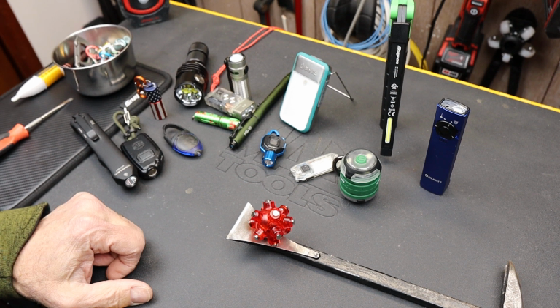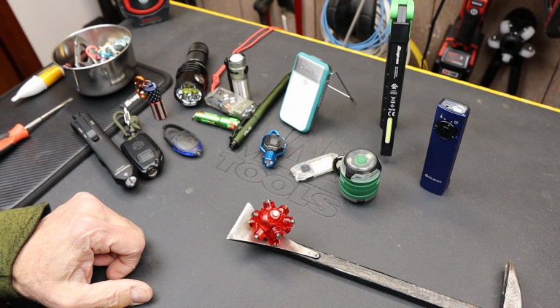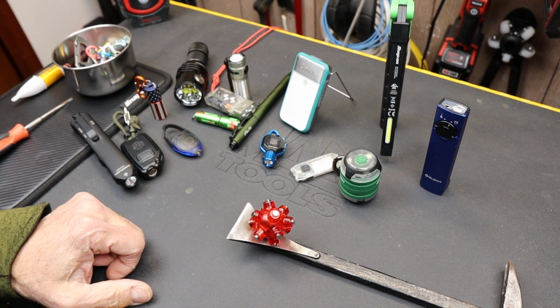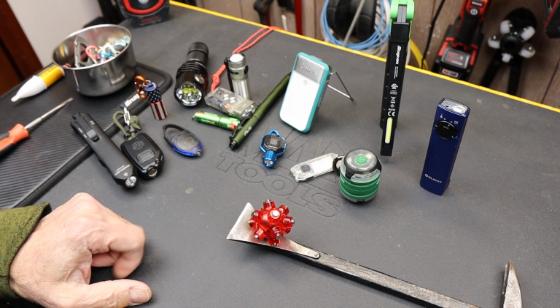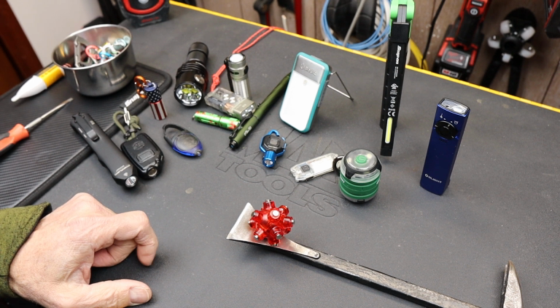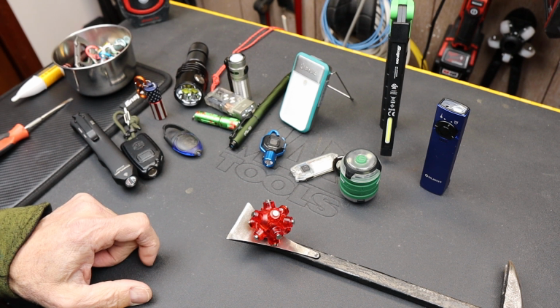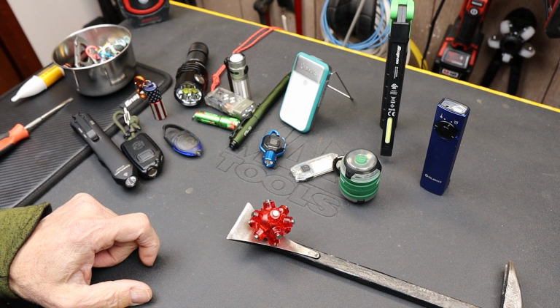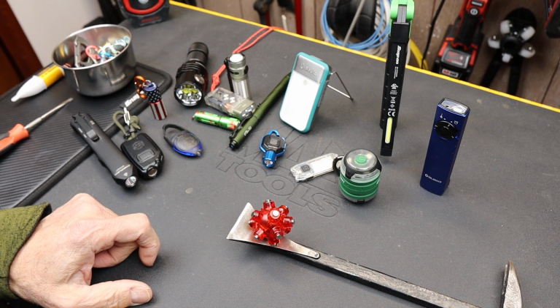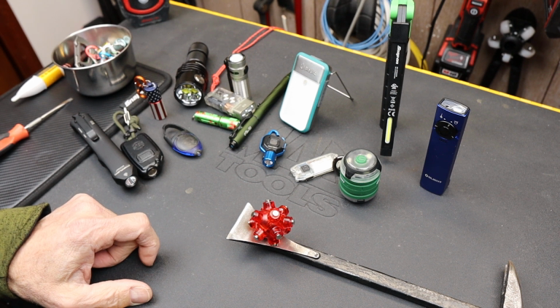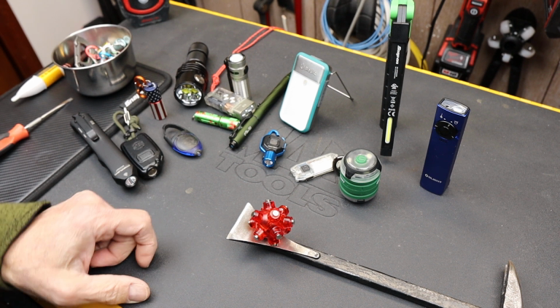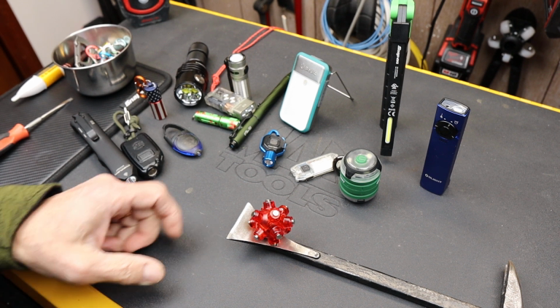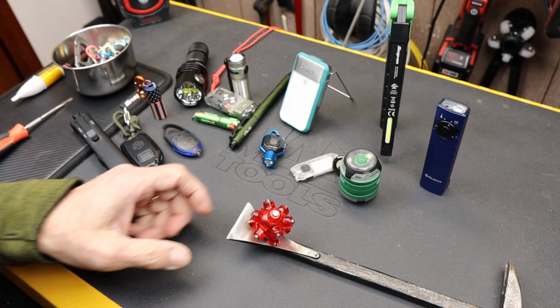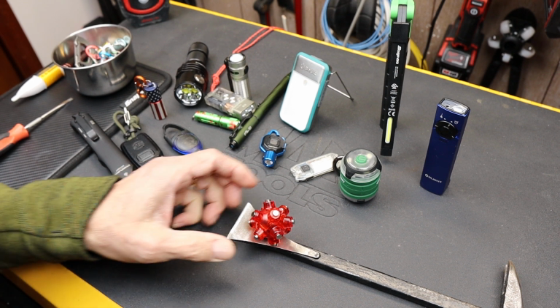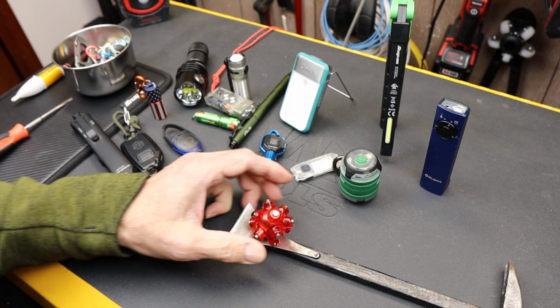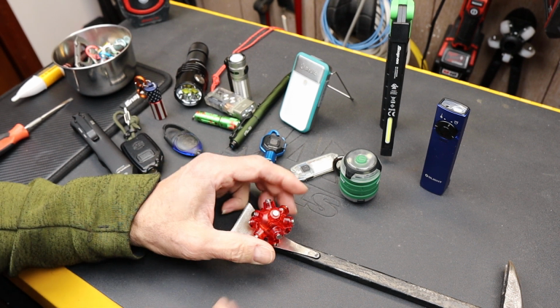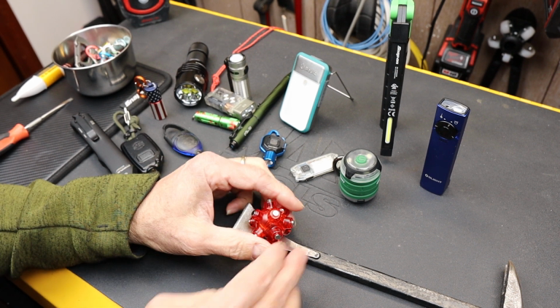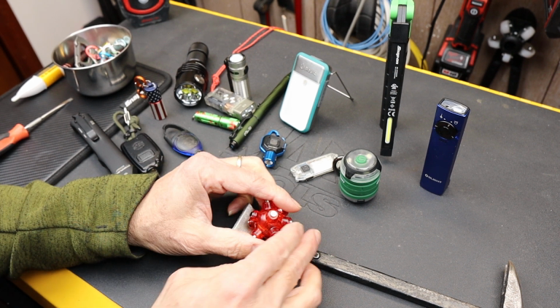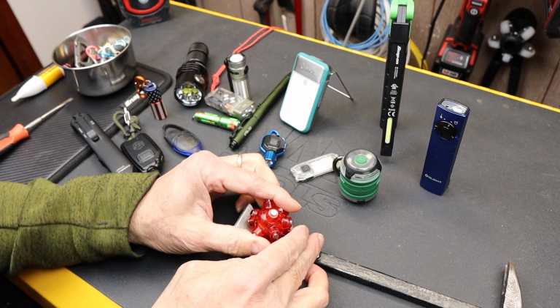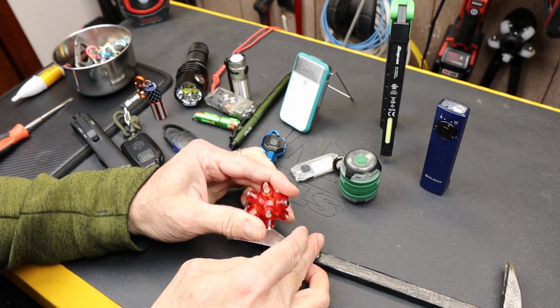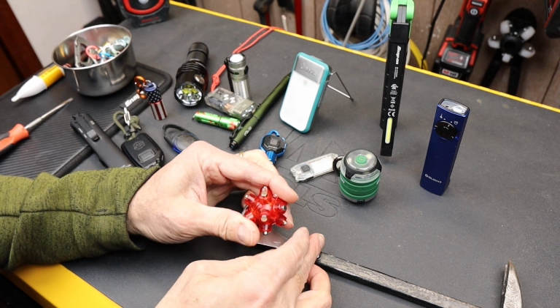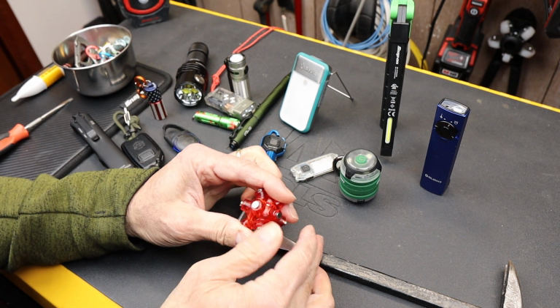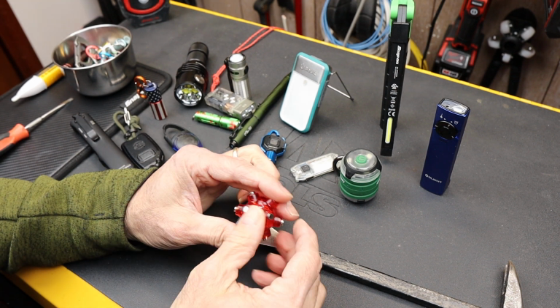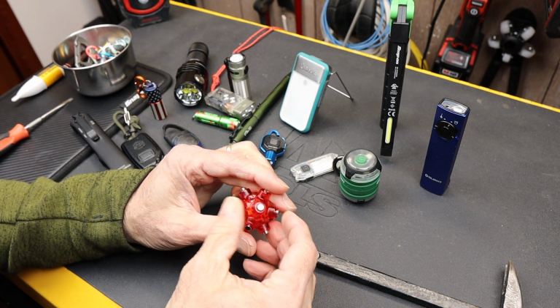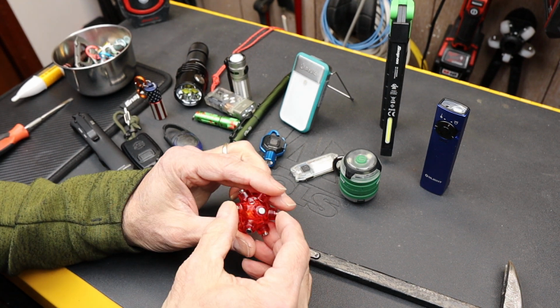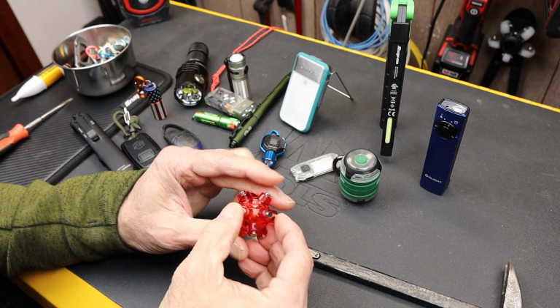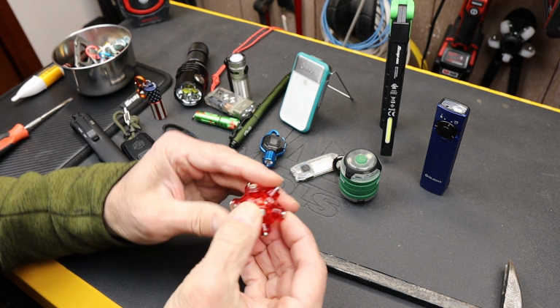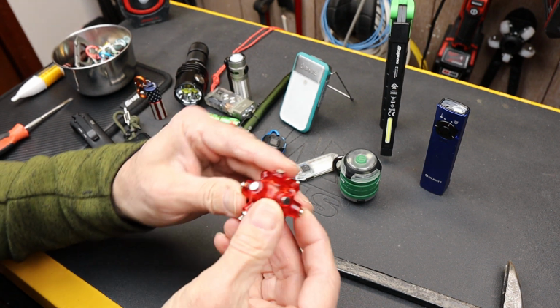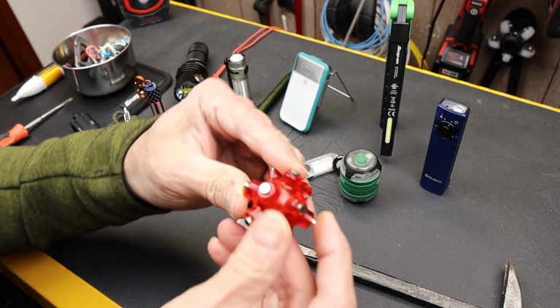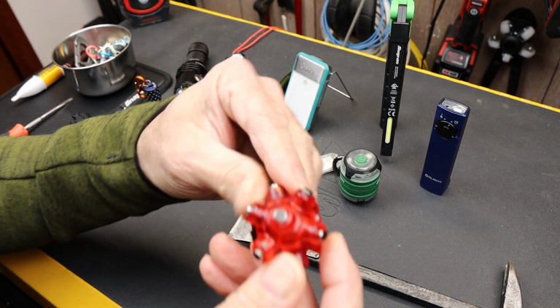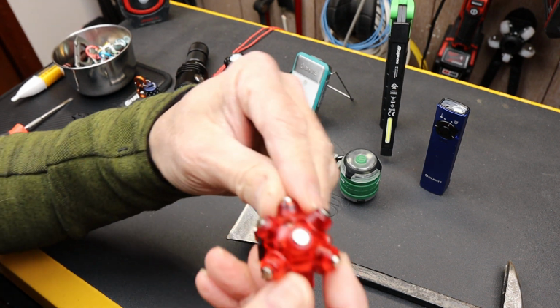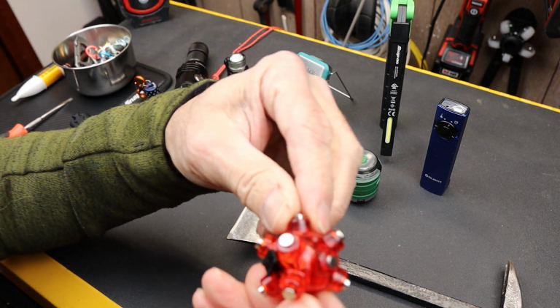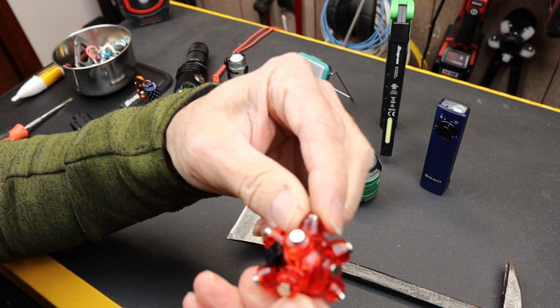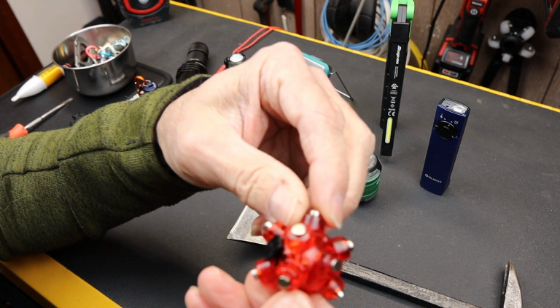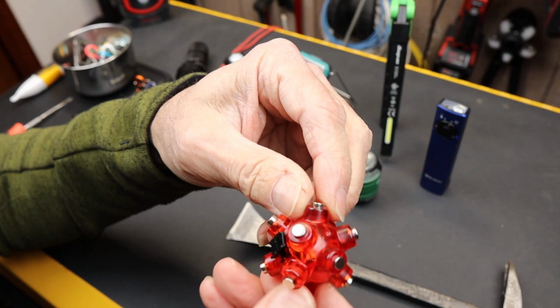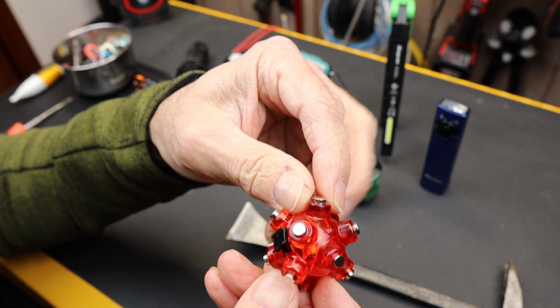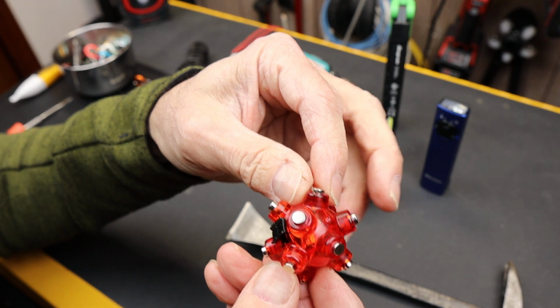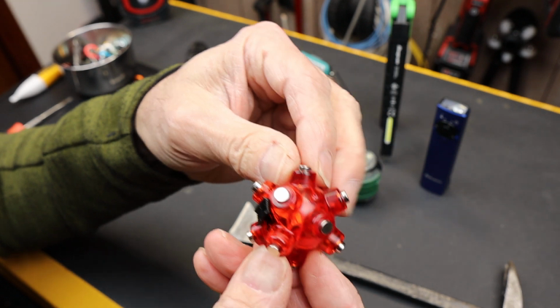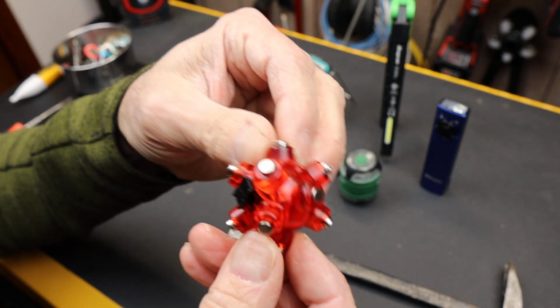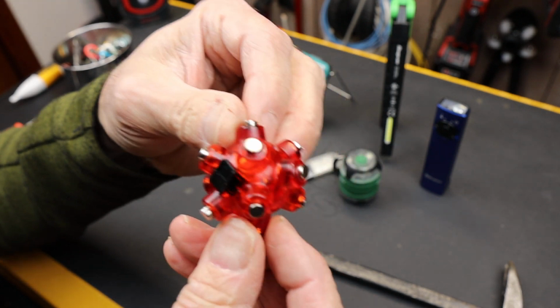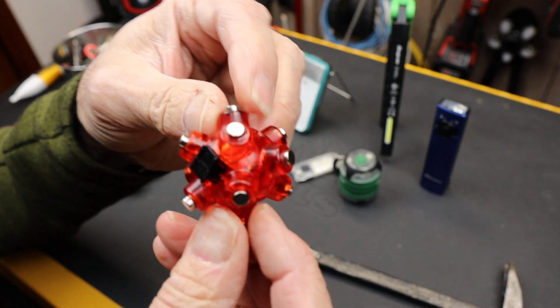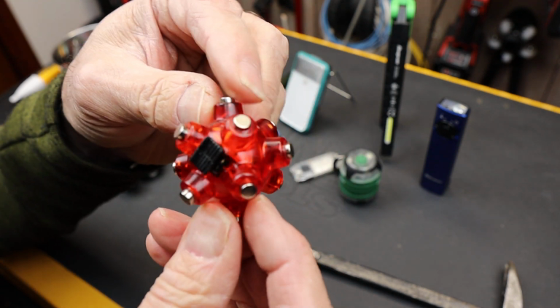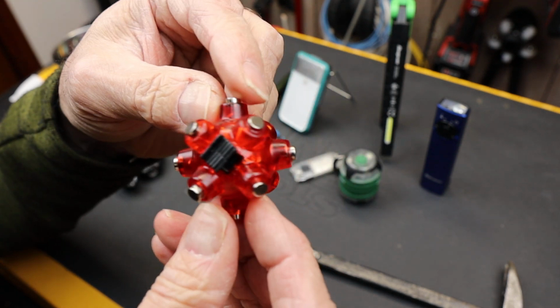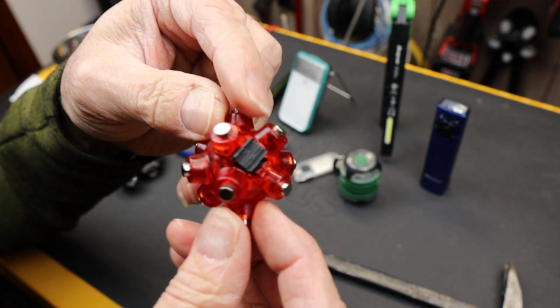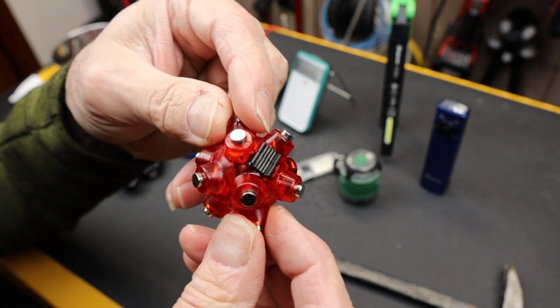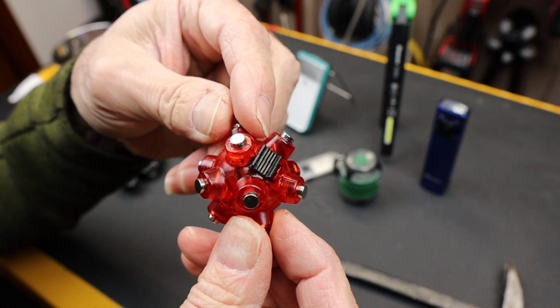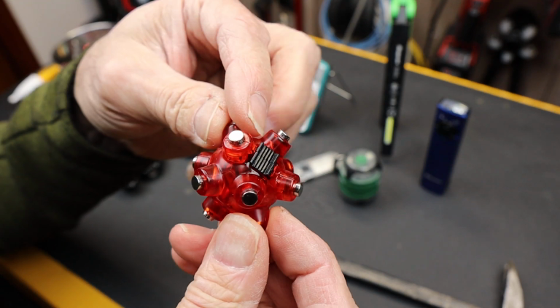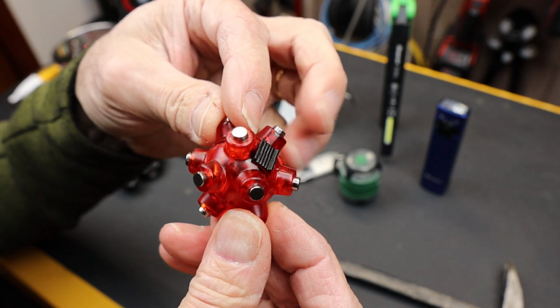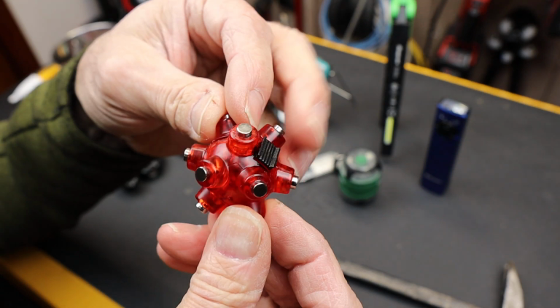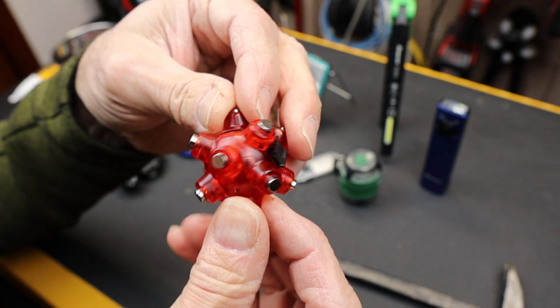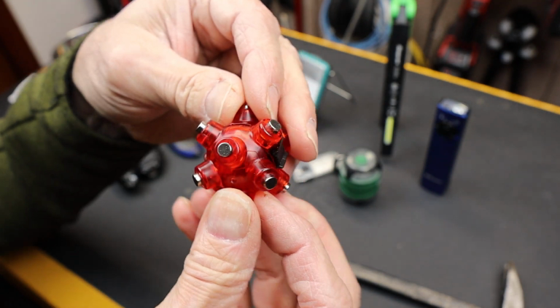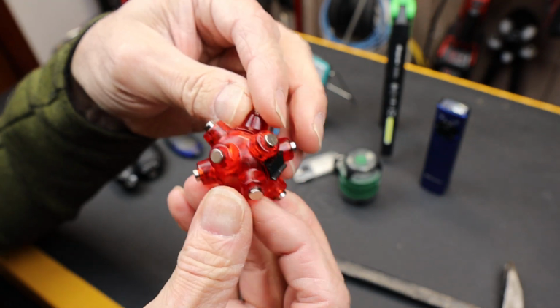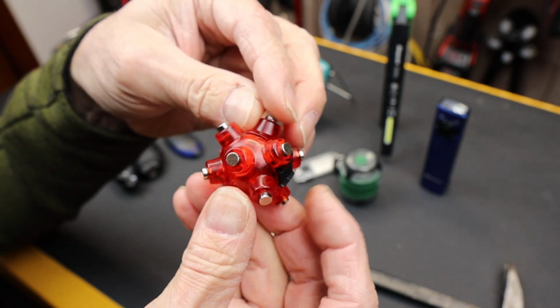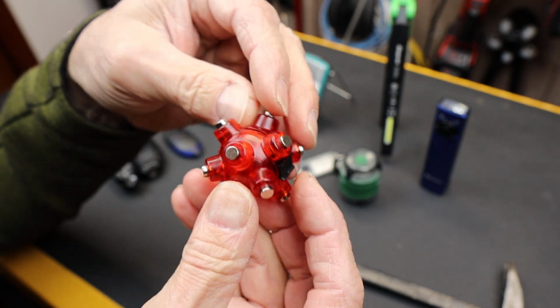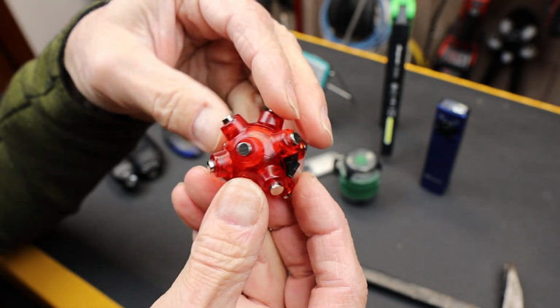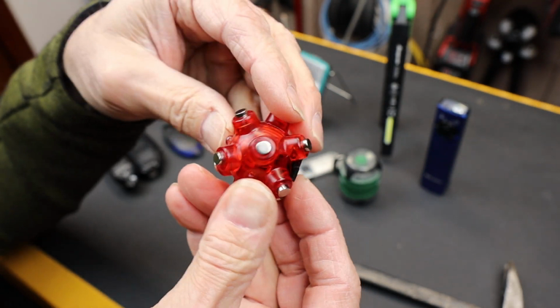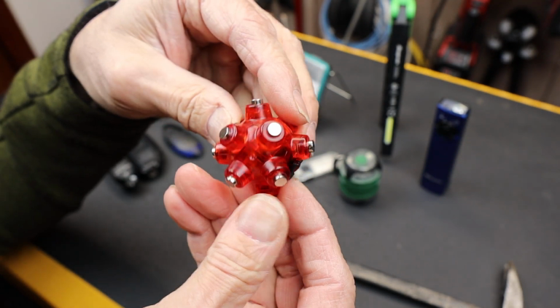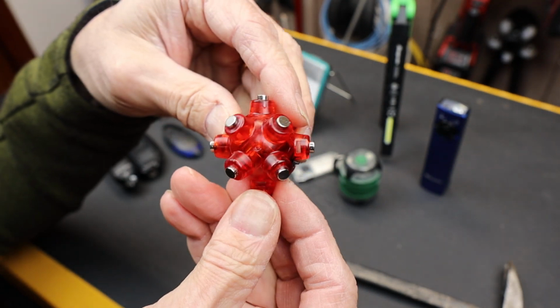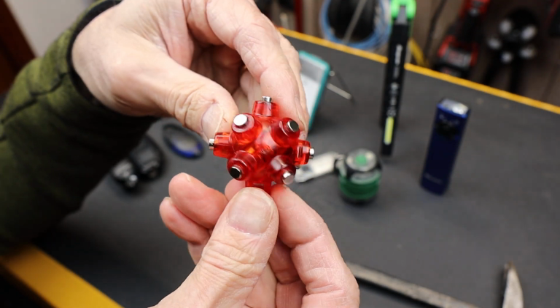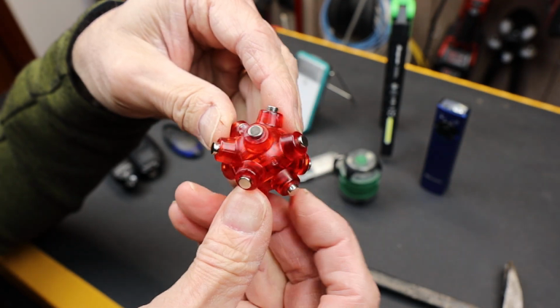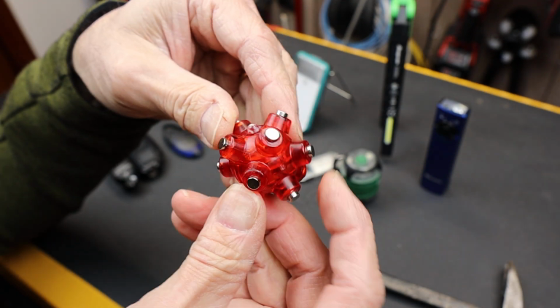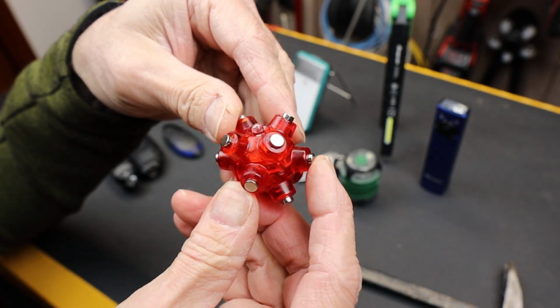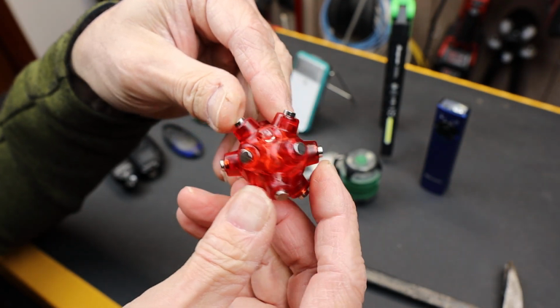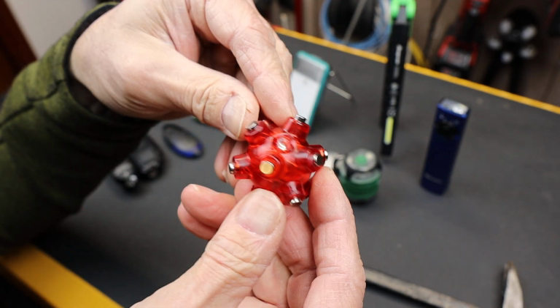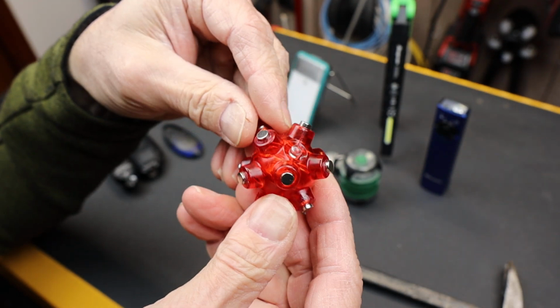Howdy folks, Doc here with Last Best Tool. And if you haven't seen one of these before, this is the Stryker Magnetic Light Mine.